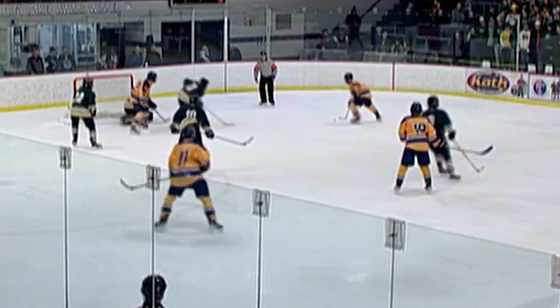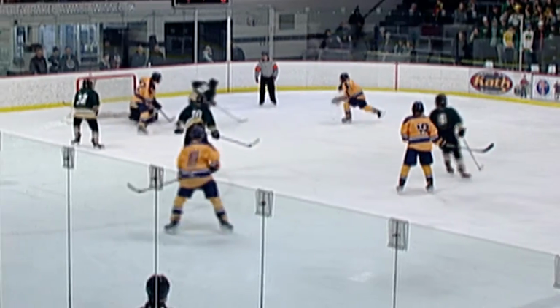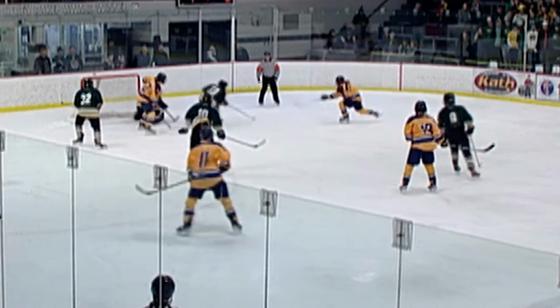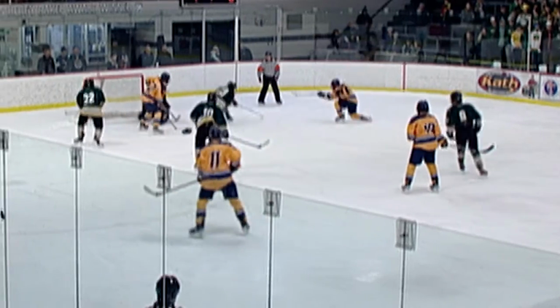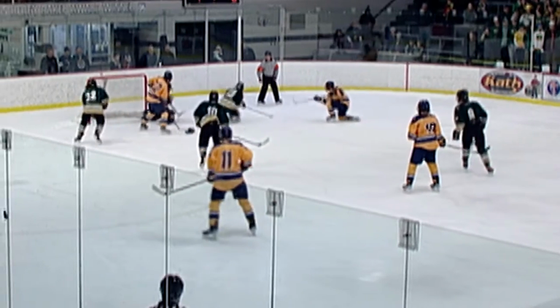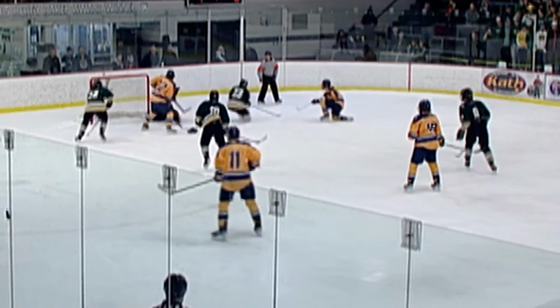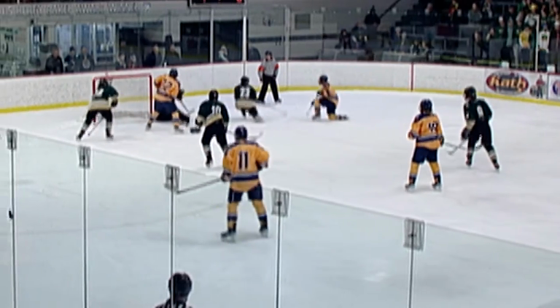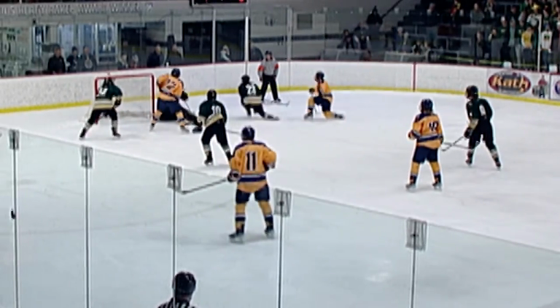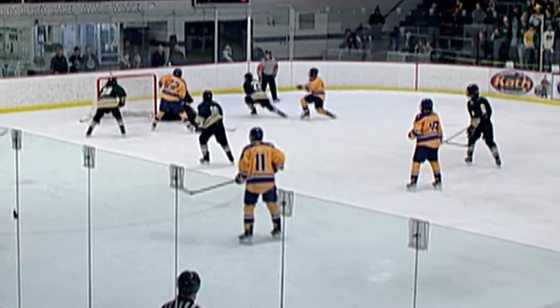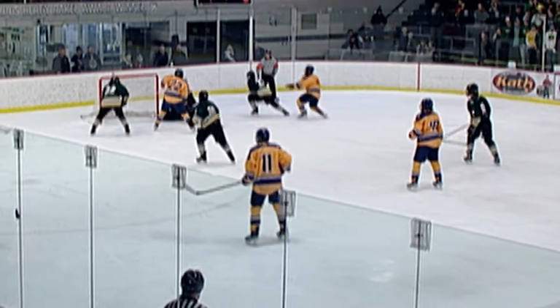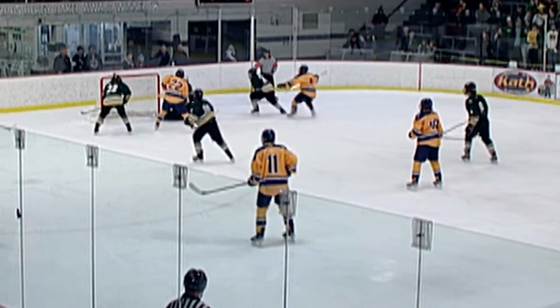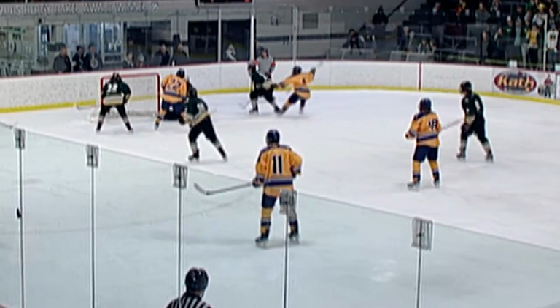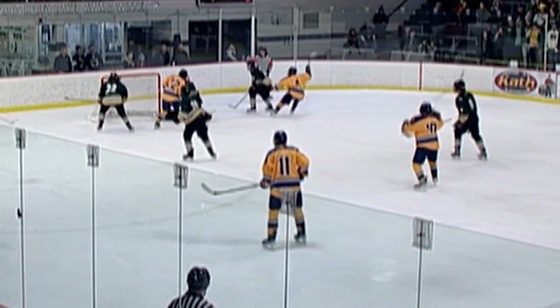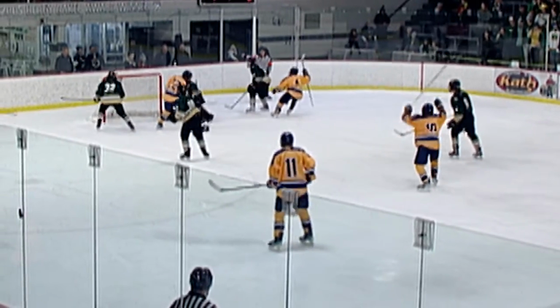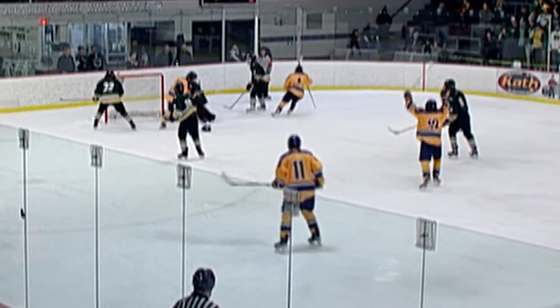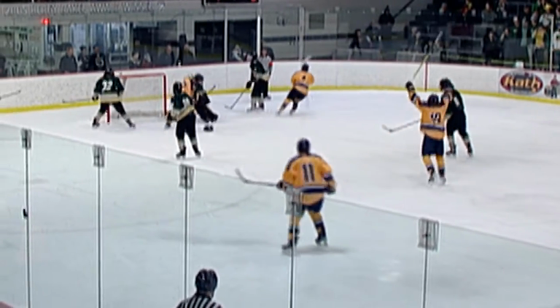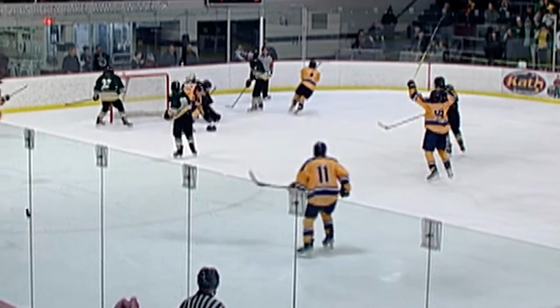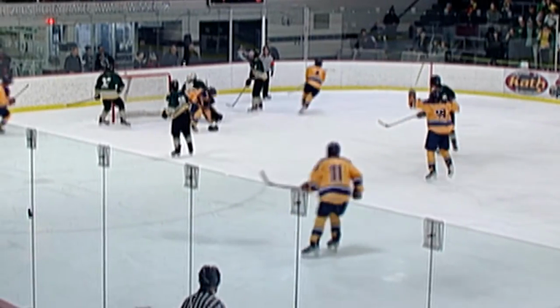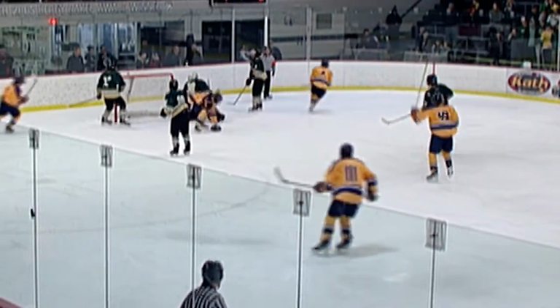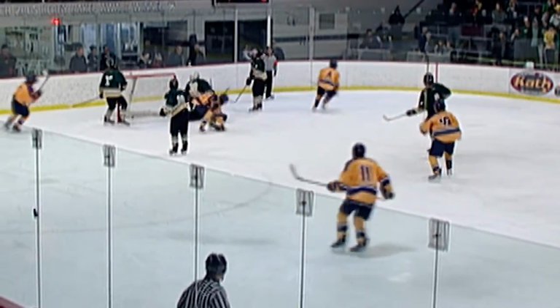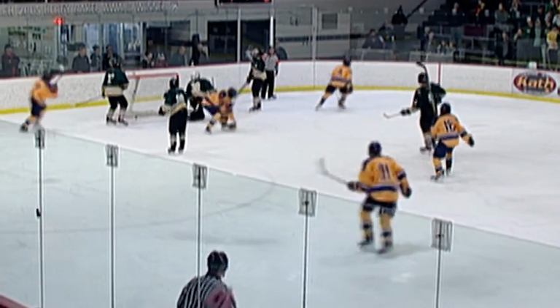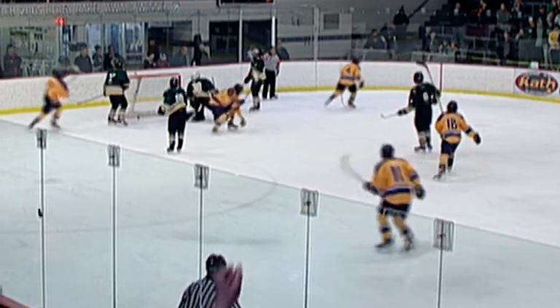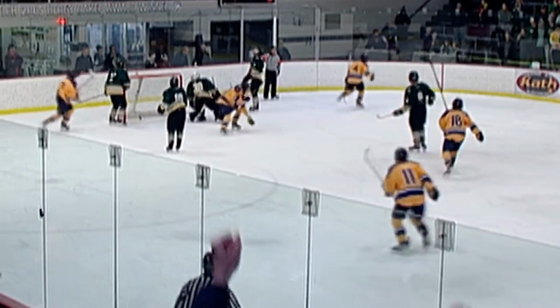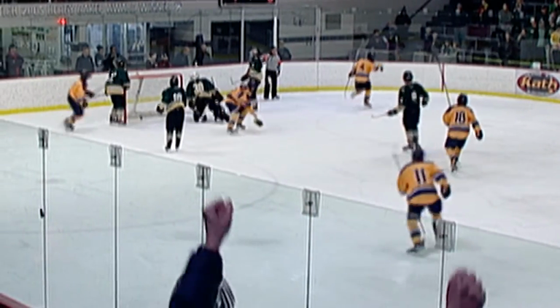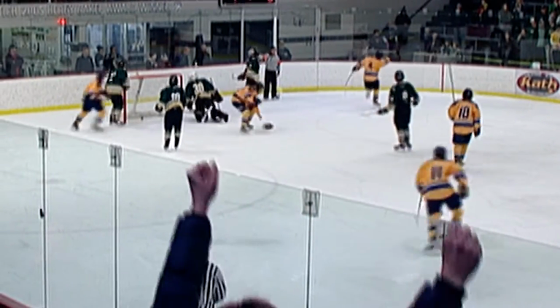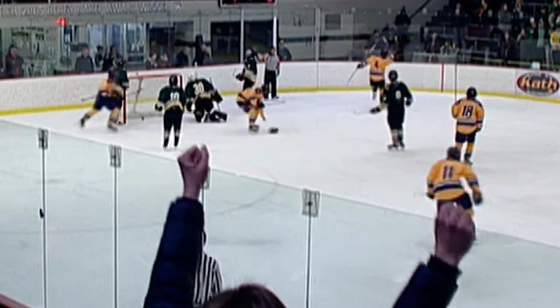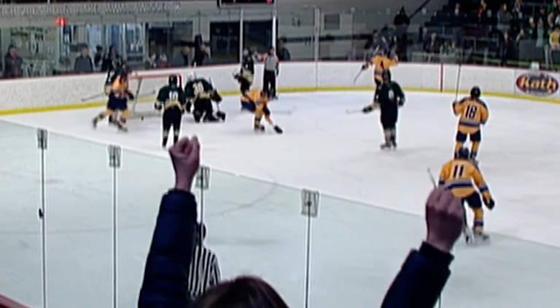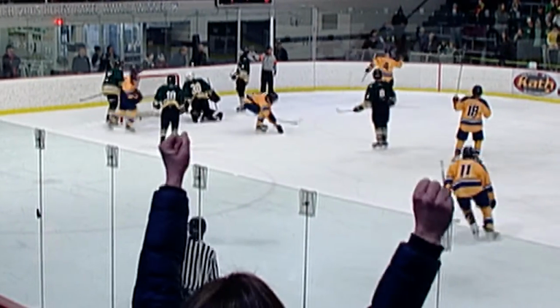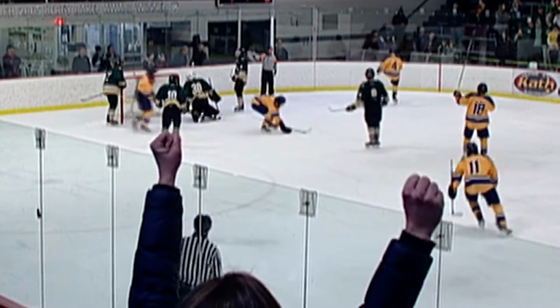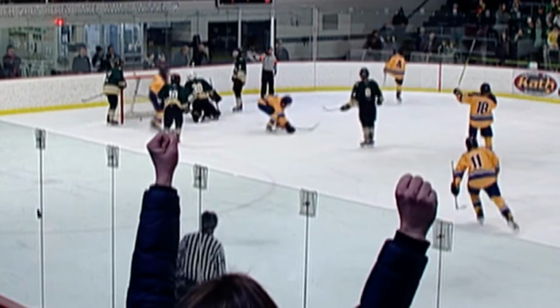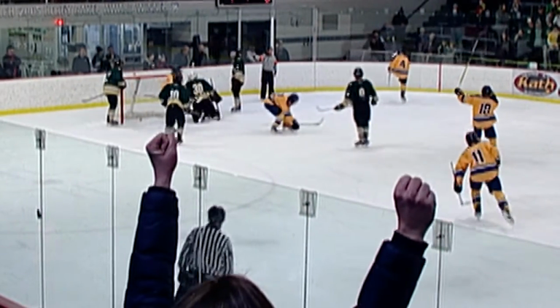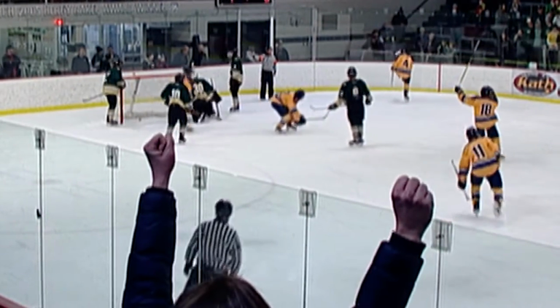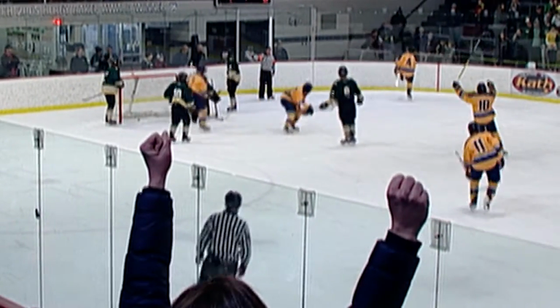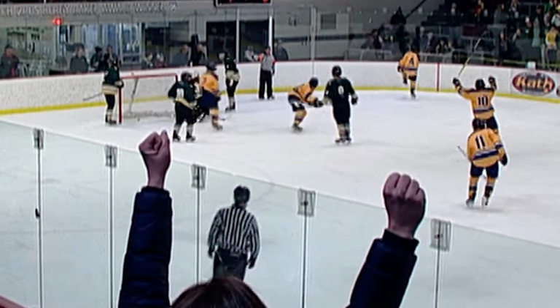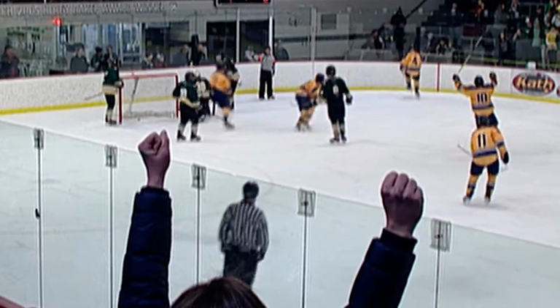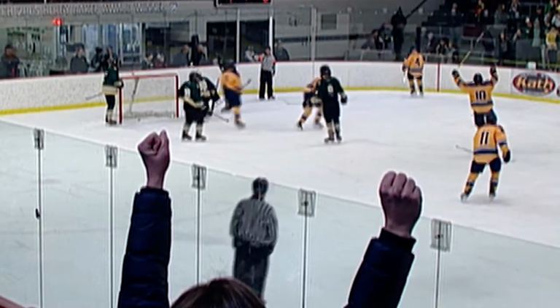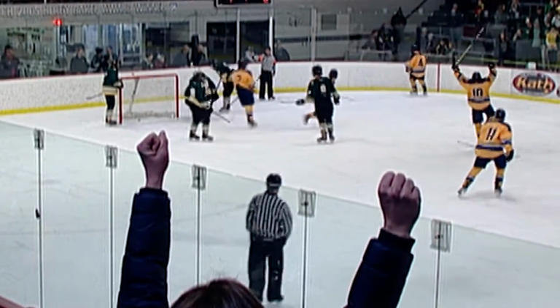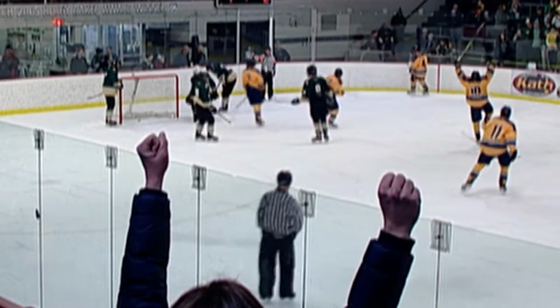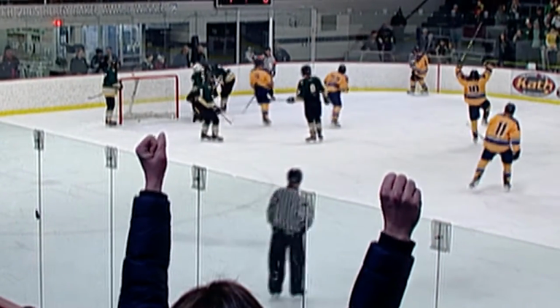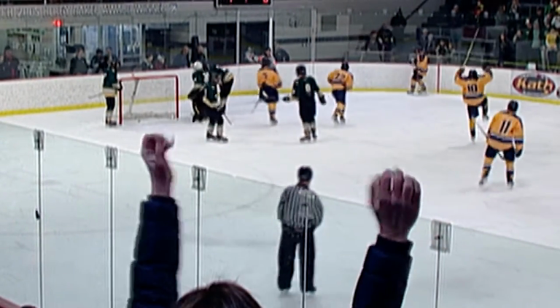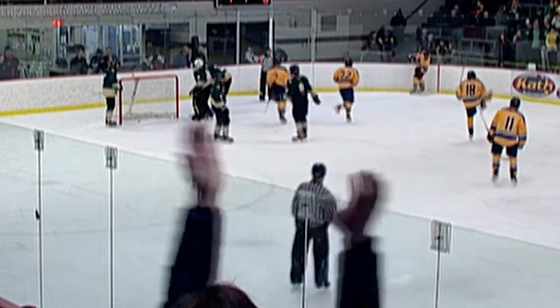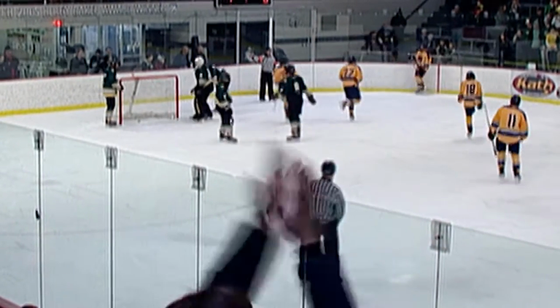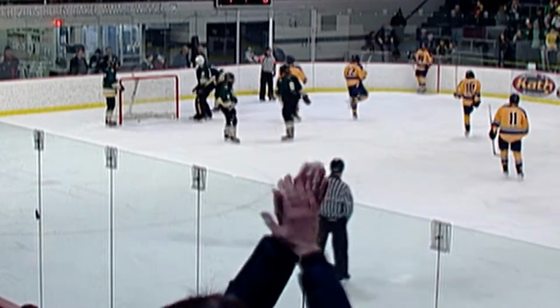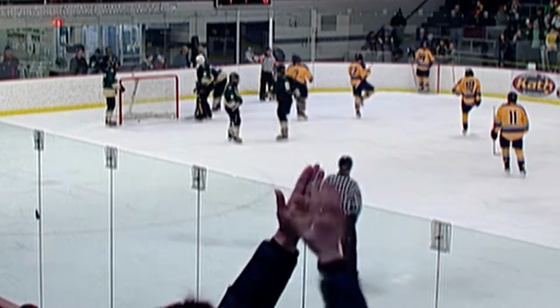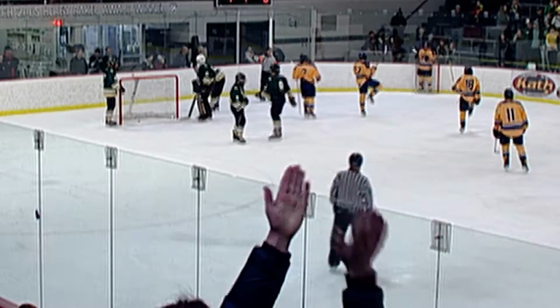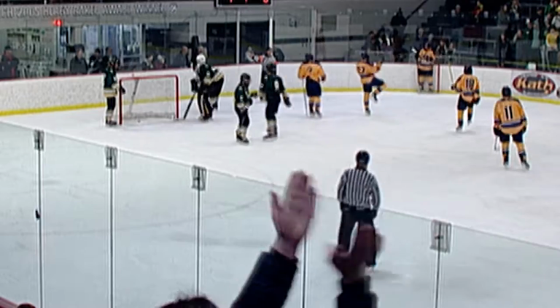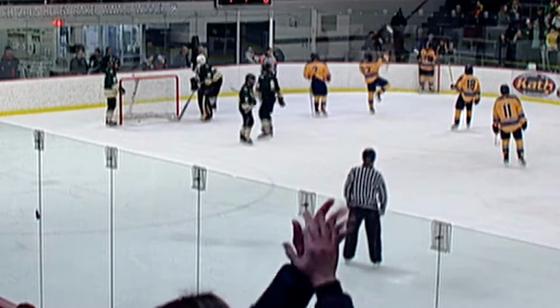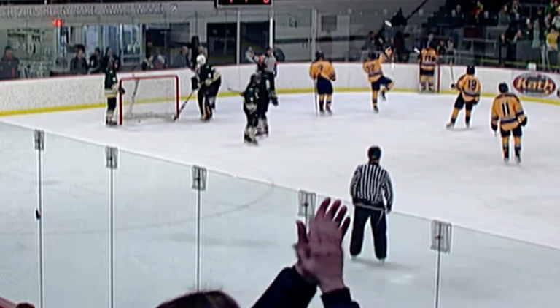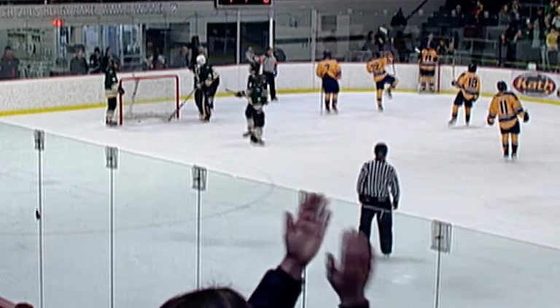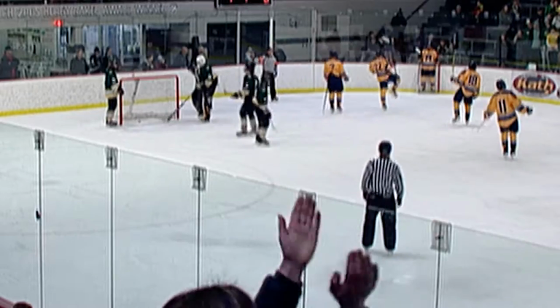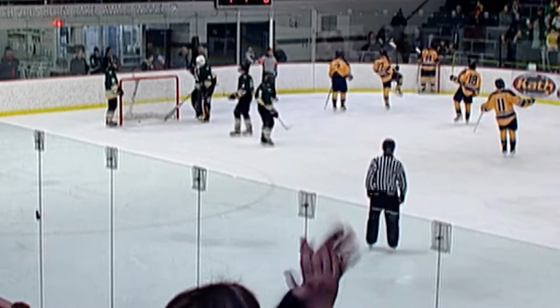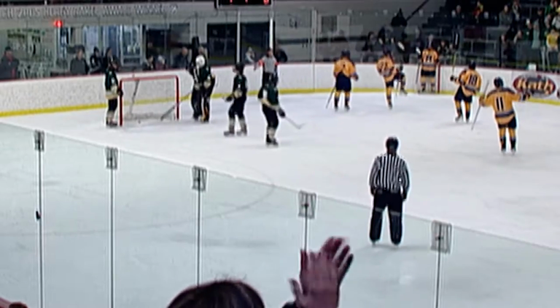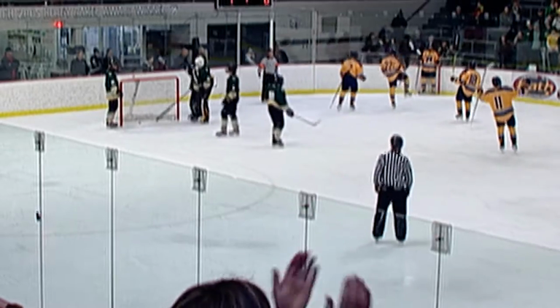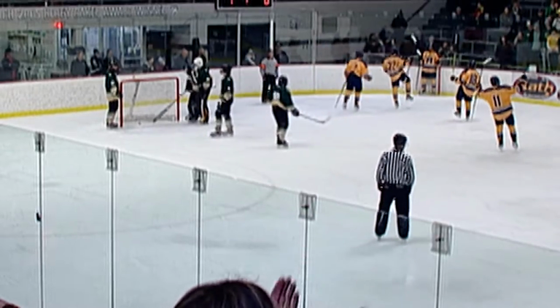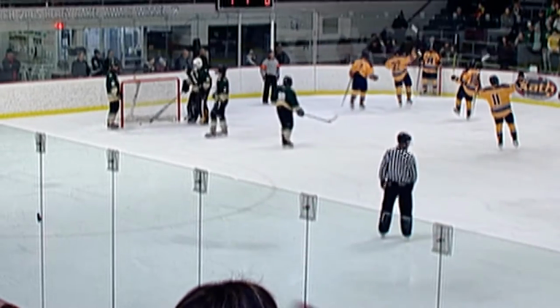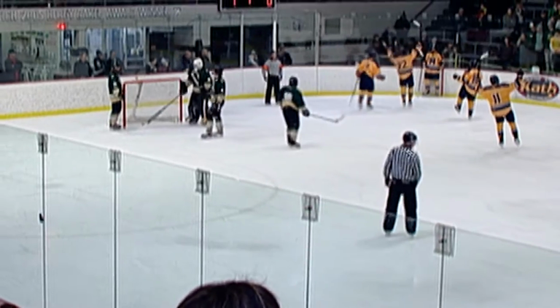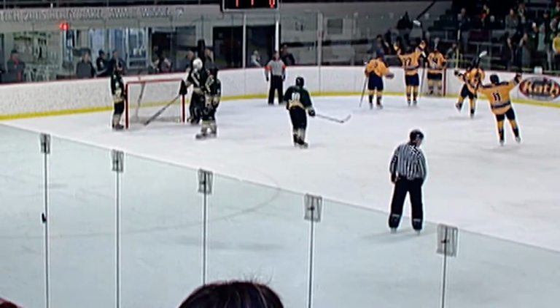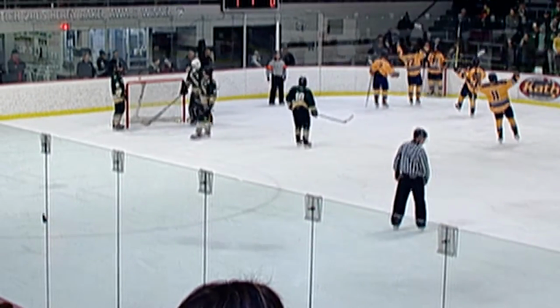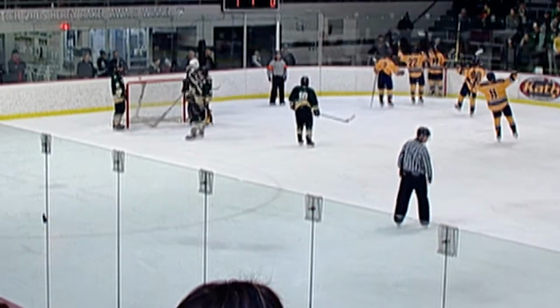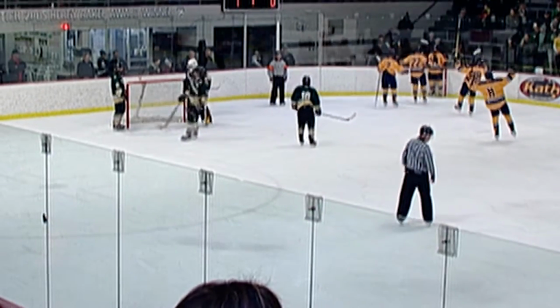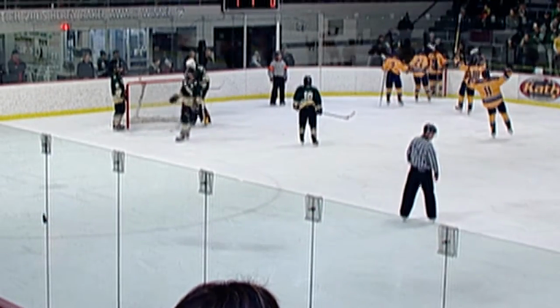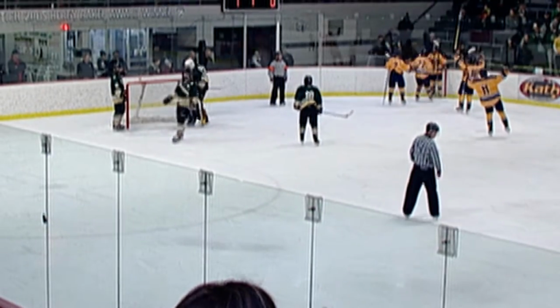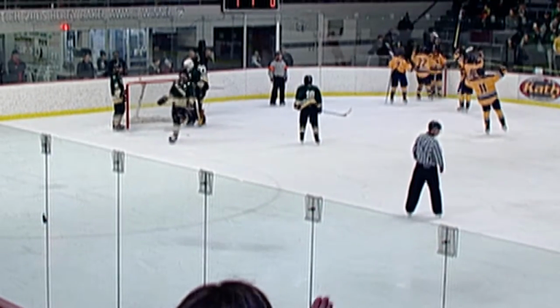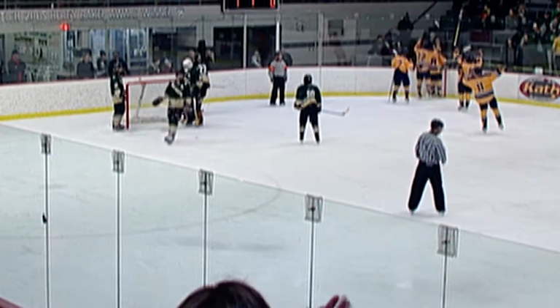What a great shot by Wolfsfeld there, just going short side, upper corner. He definitely had that pick down today.